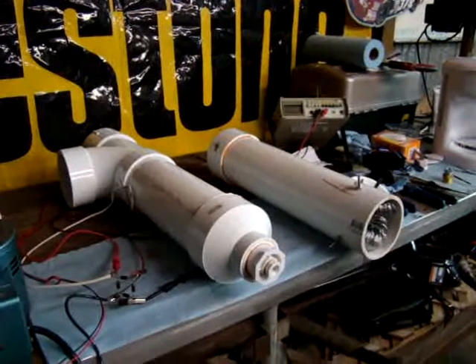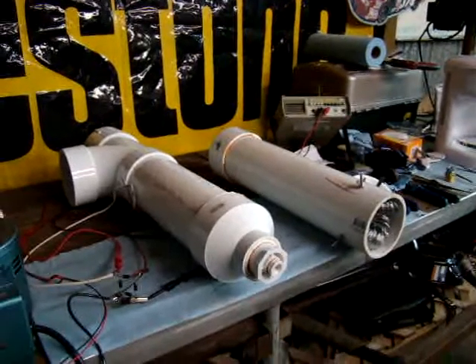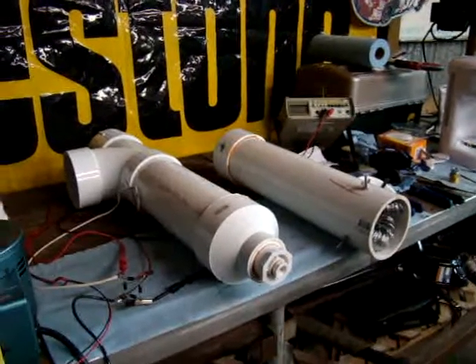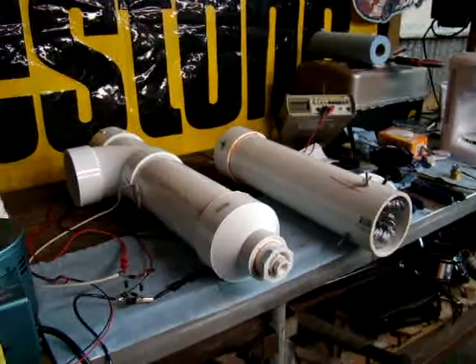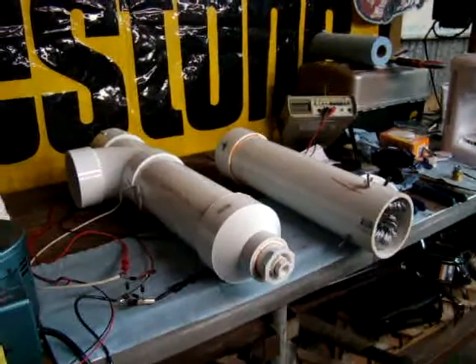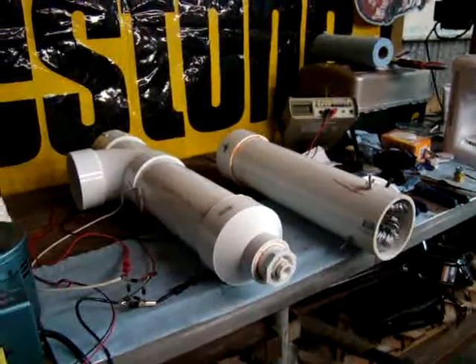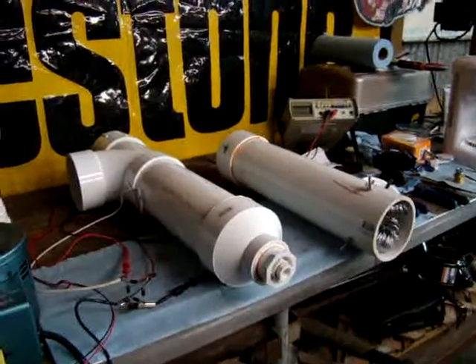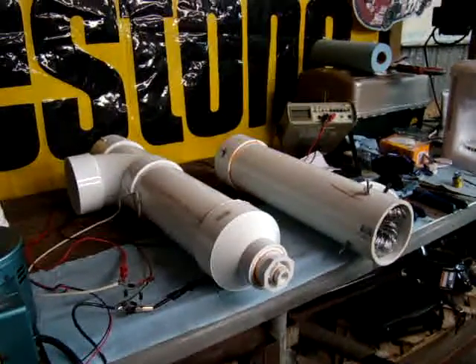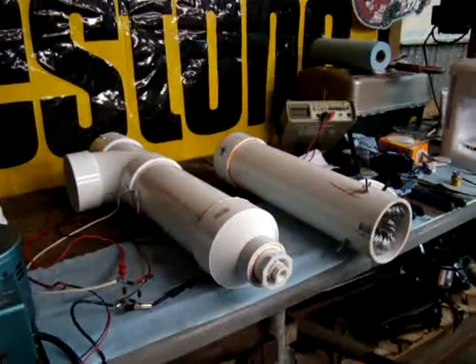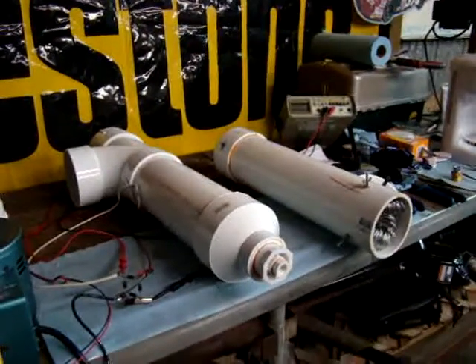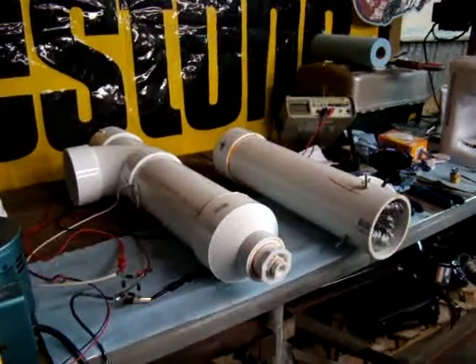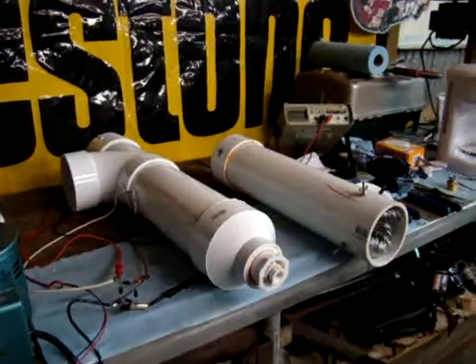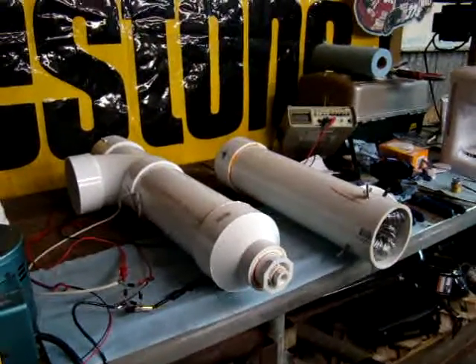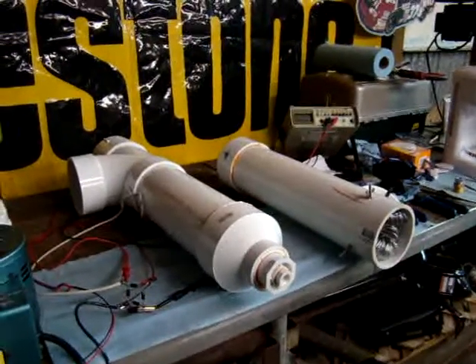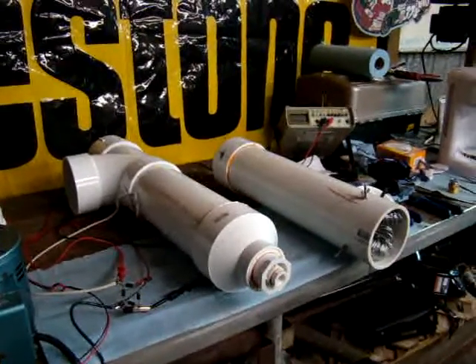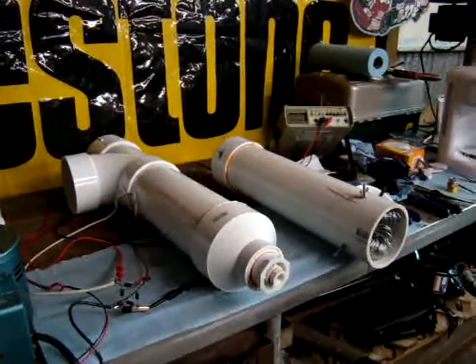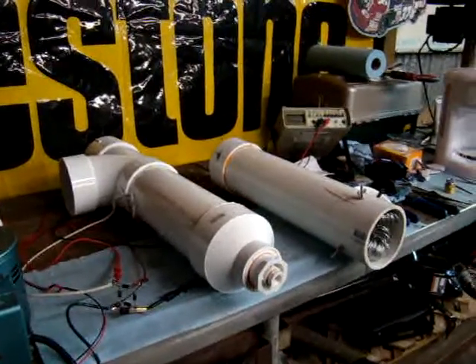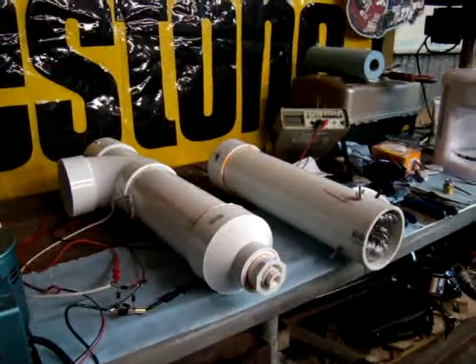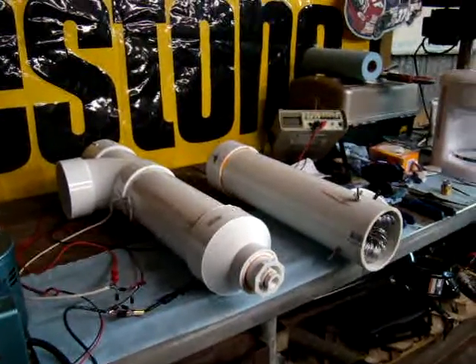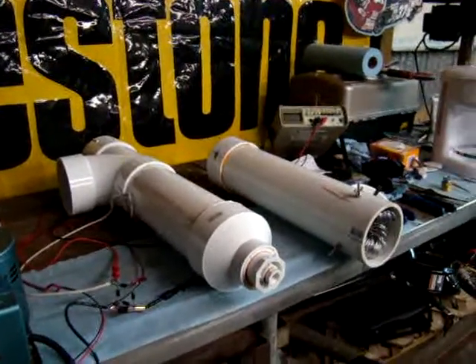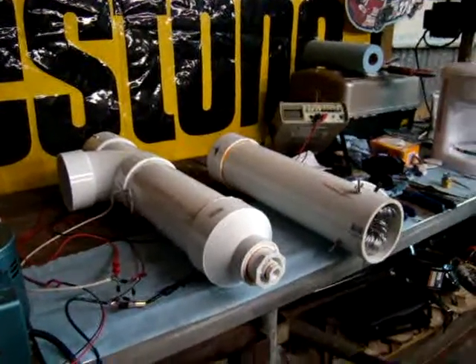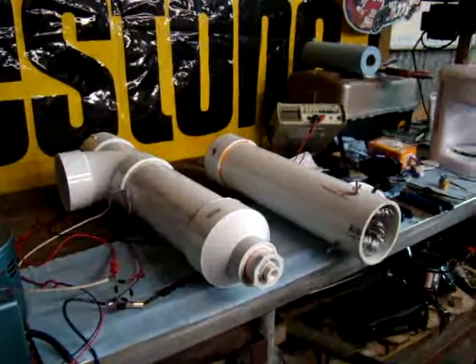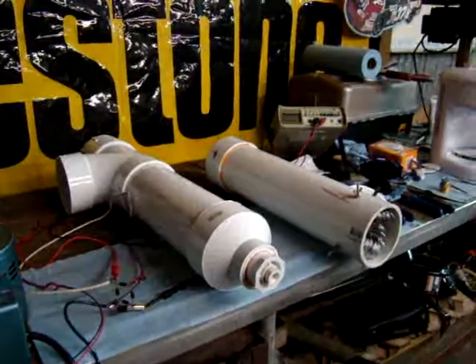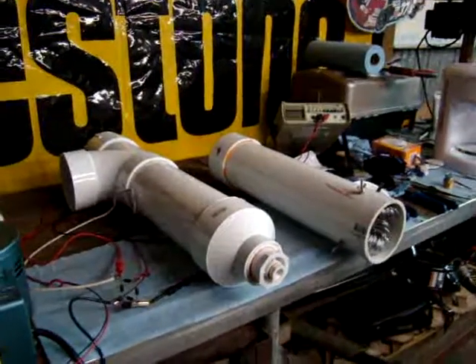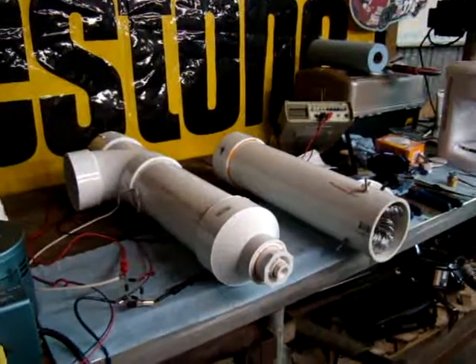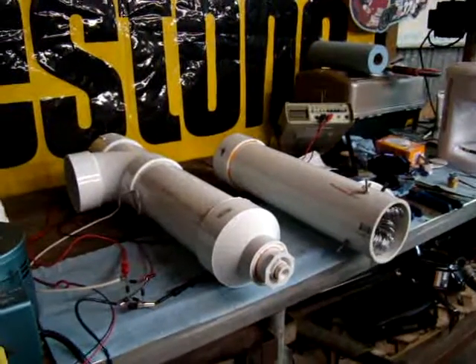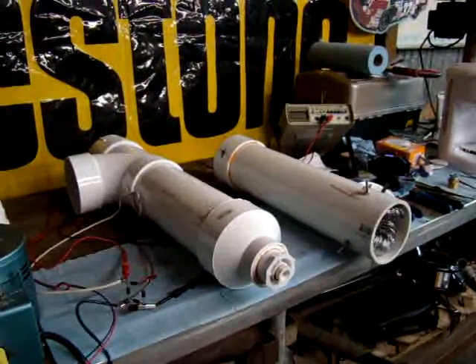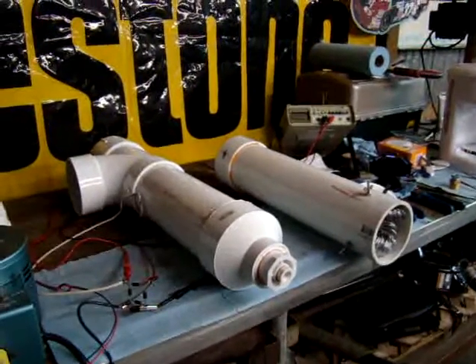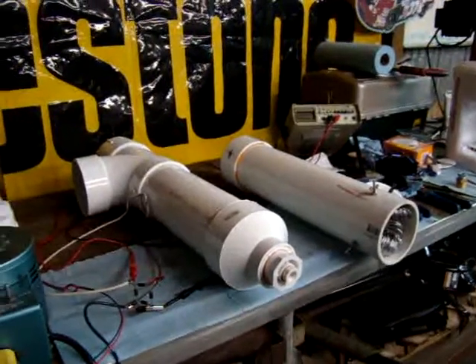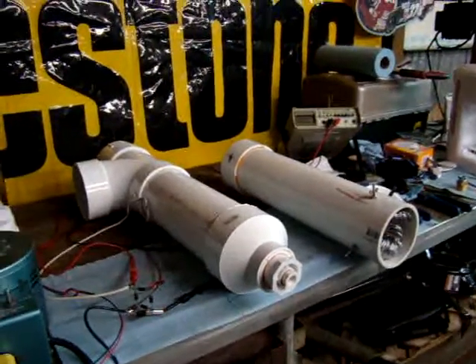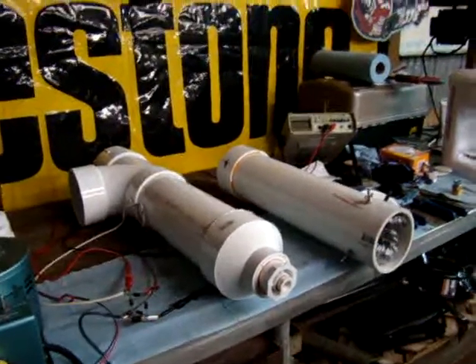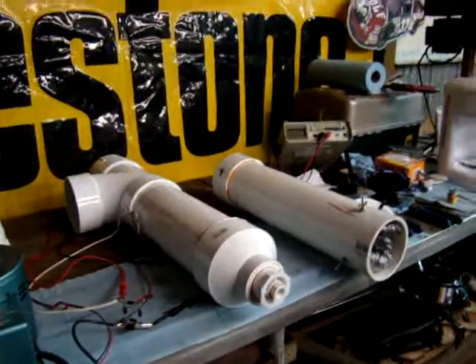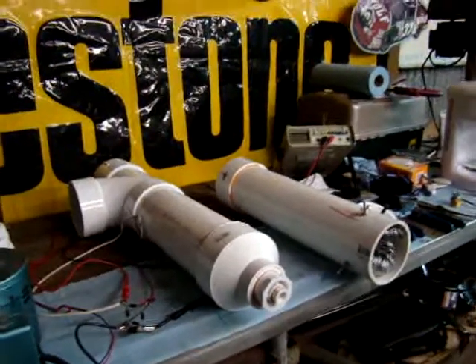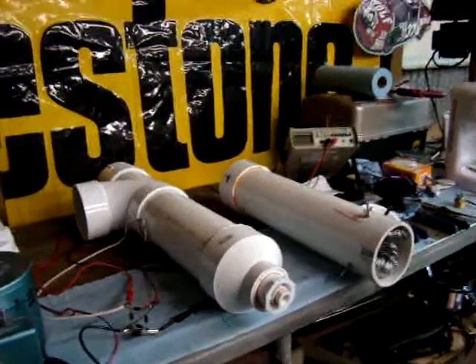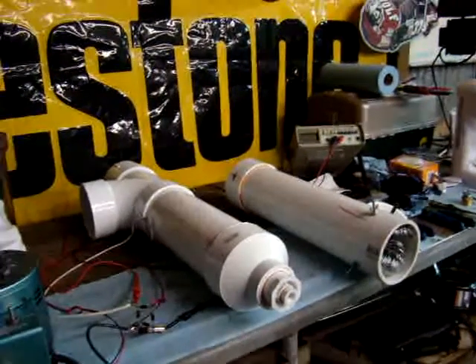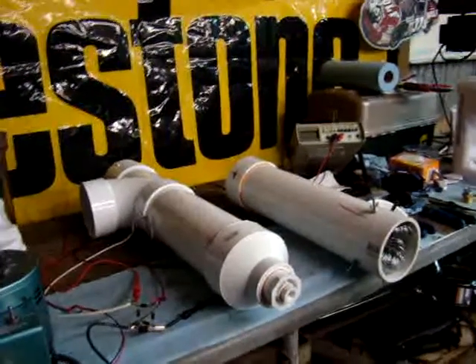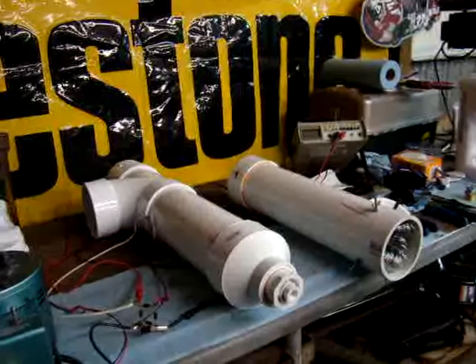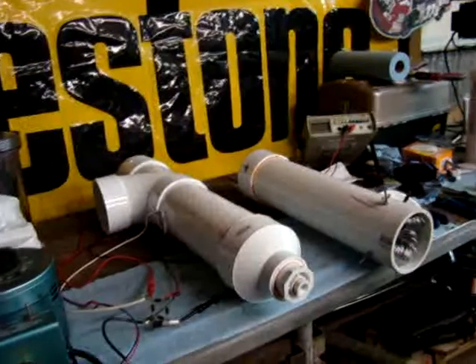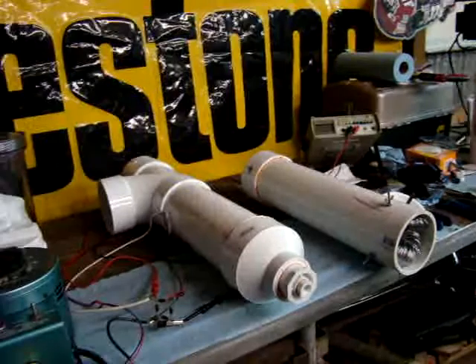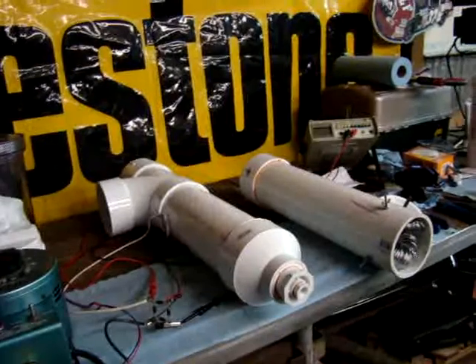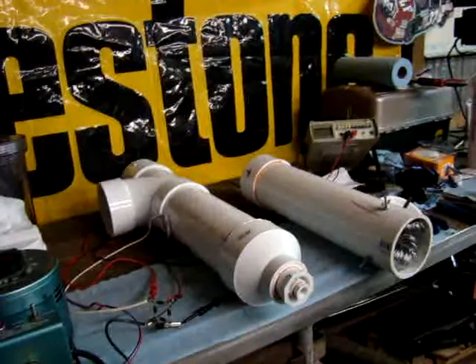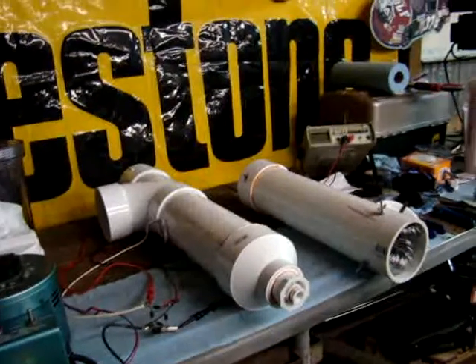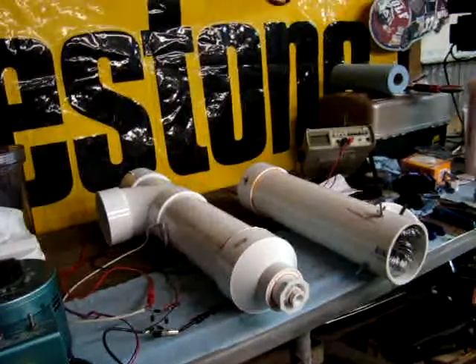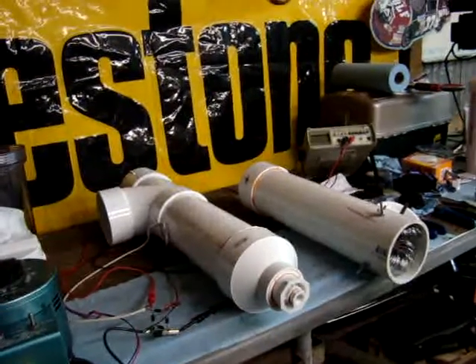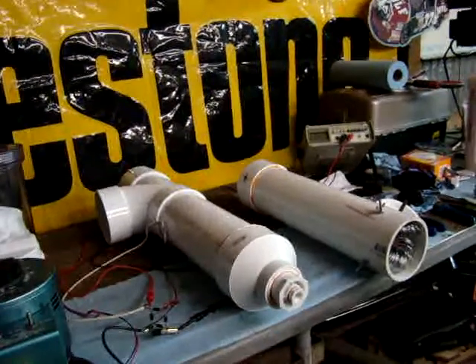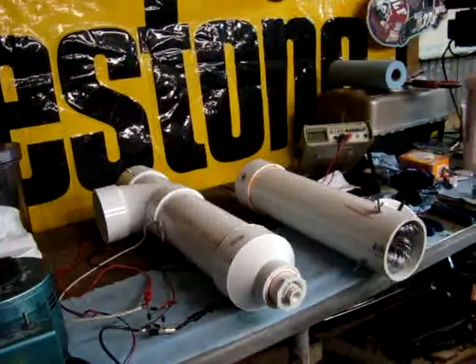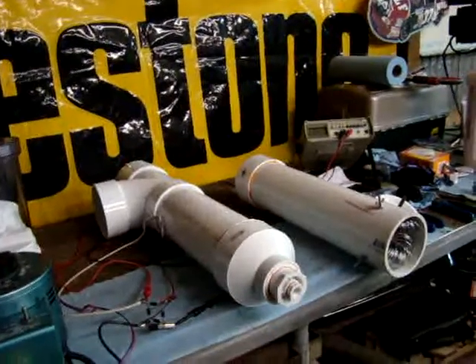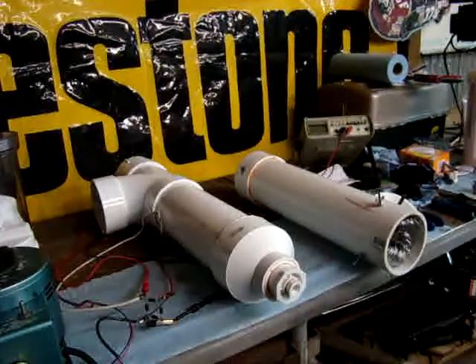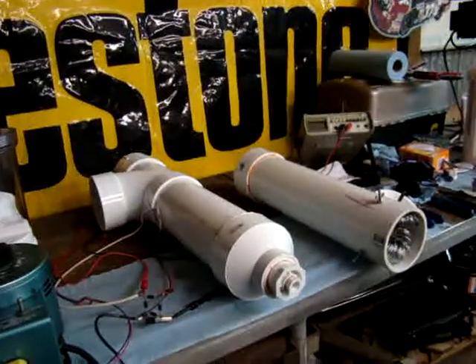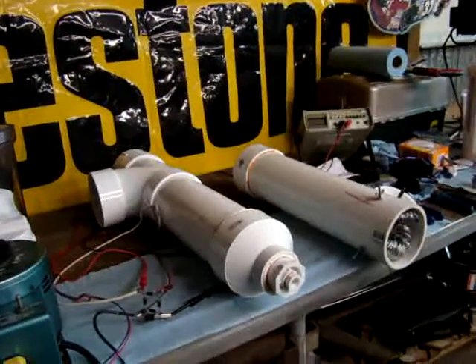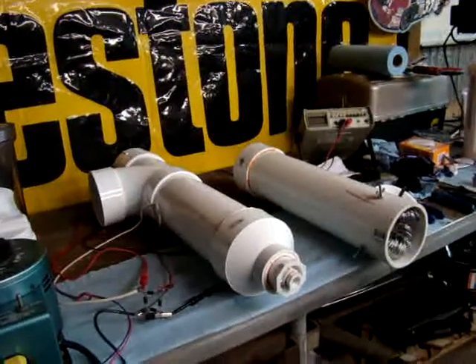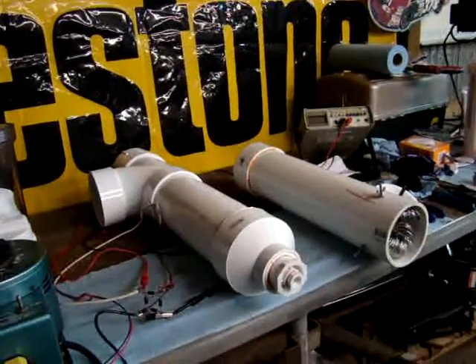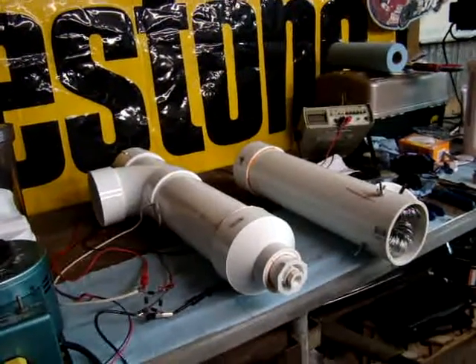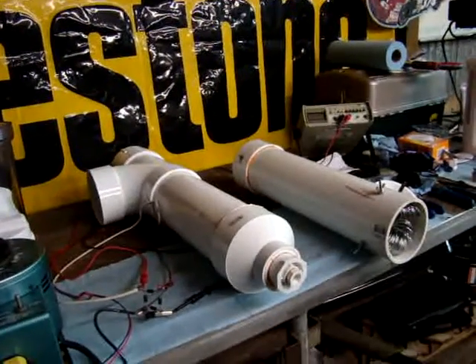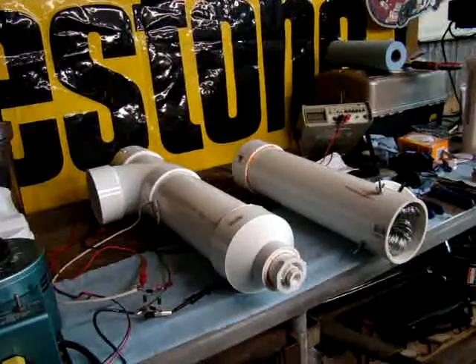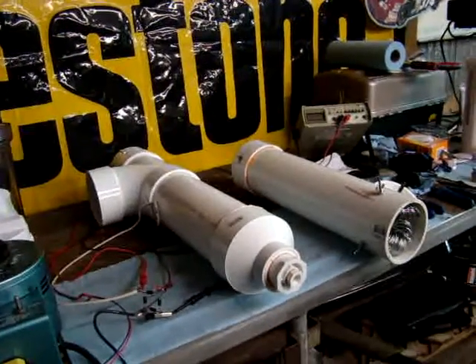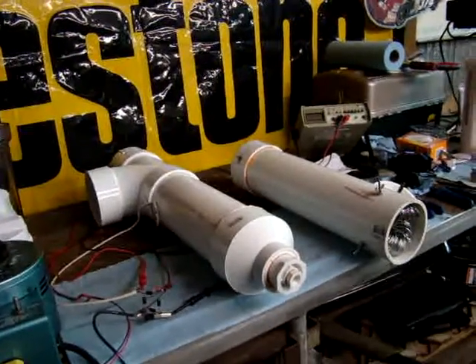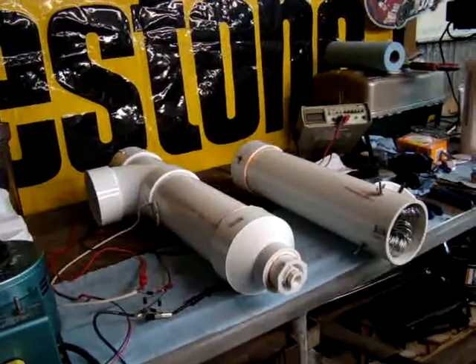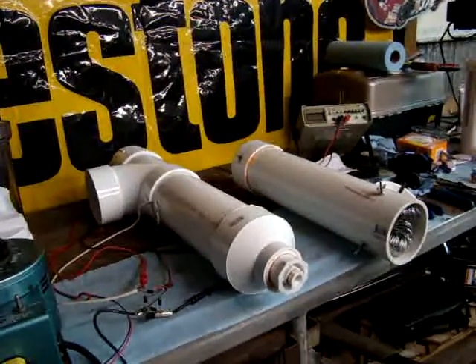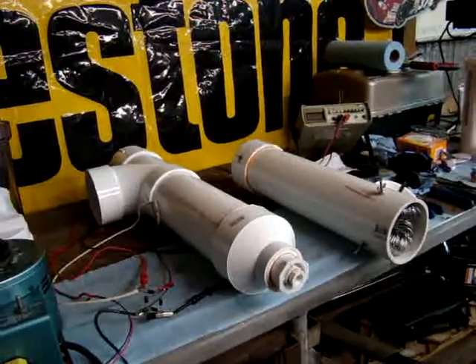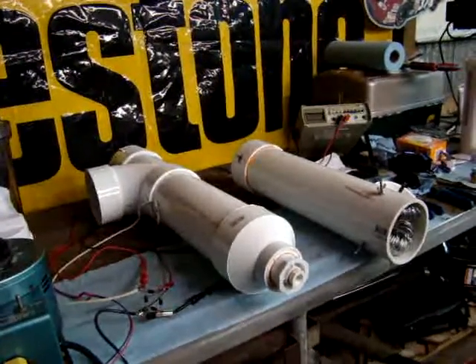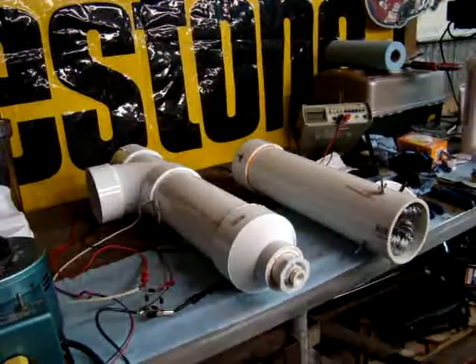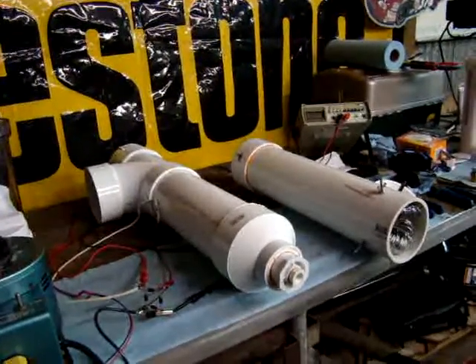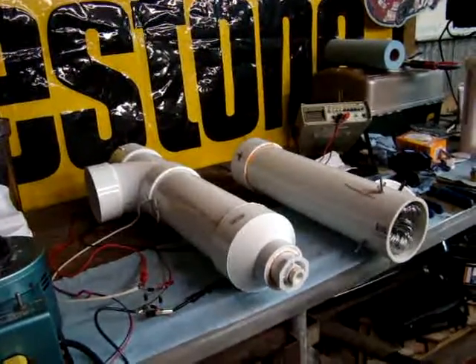Alright, this is Cisco Cracker, and I'm going to go ahead and describe this latest piece I'm putting together, all the parts that are involved here.